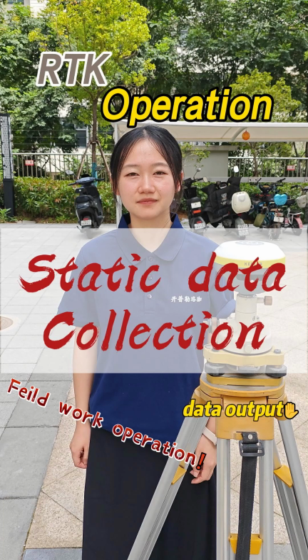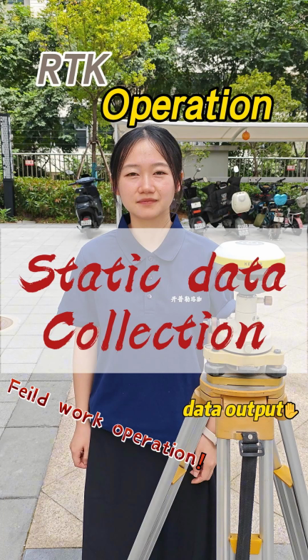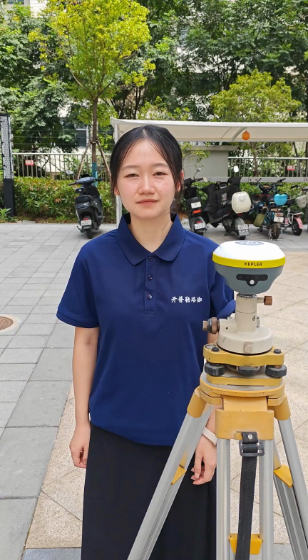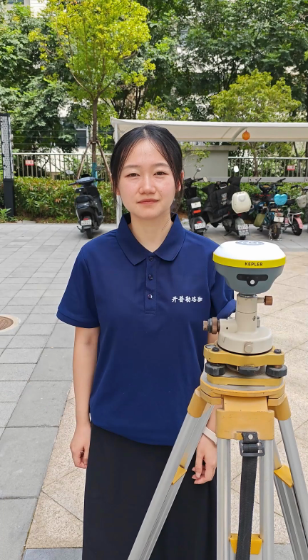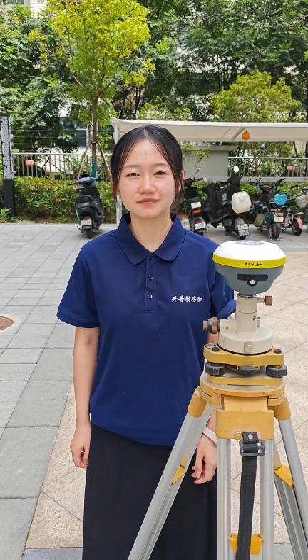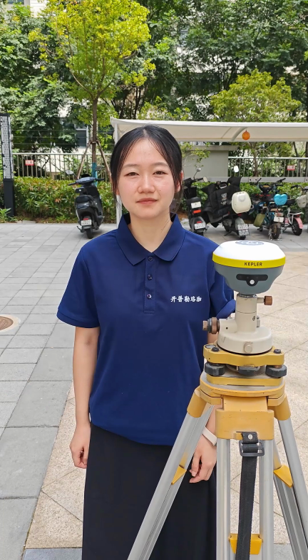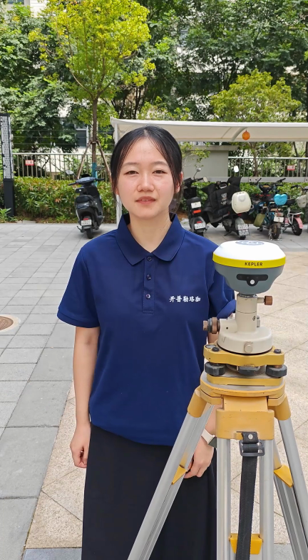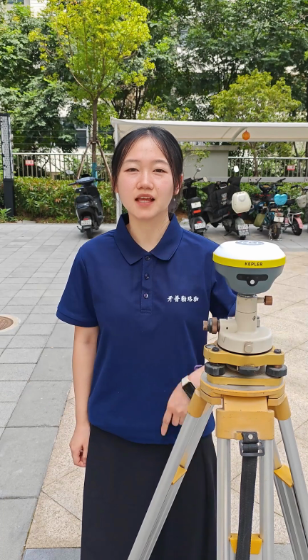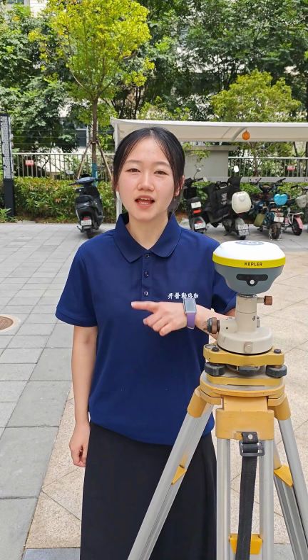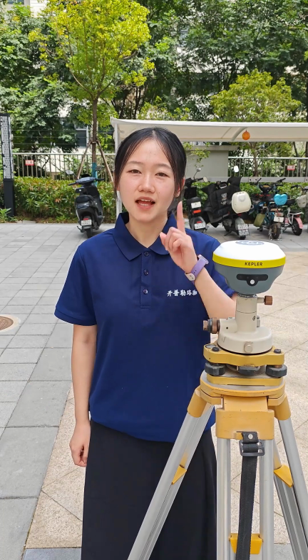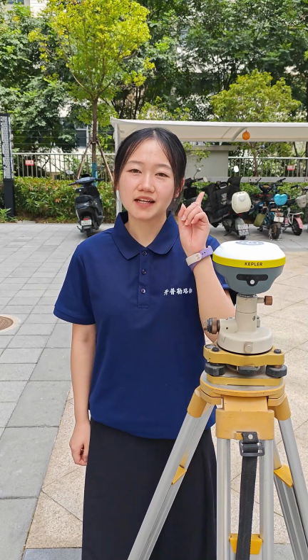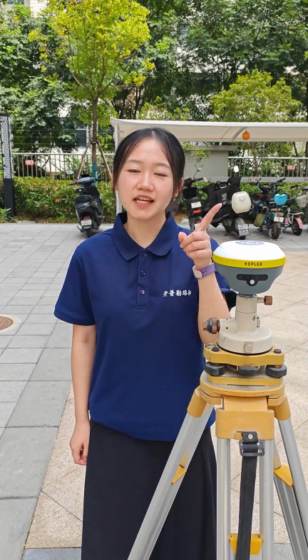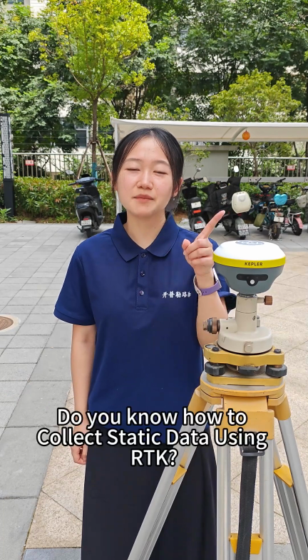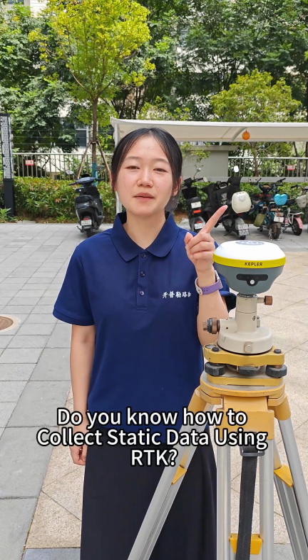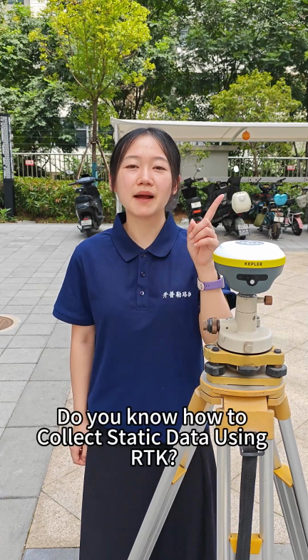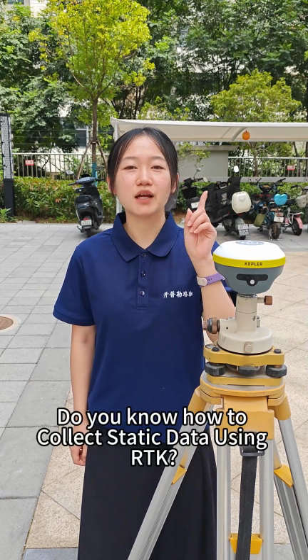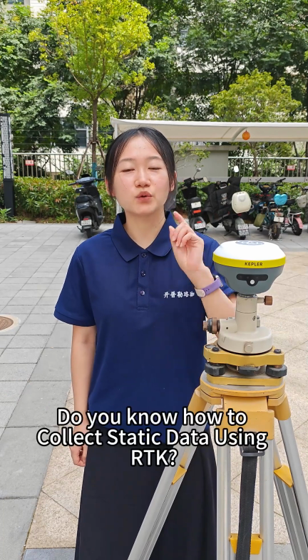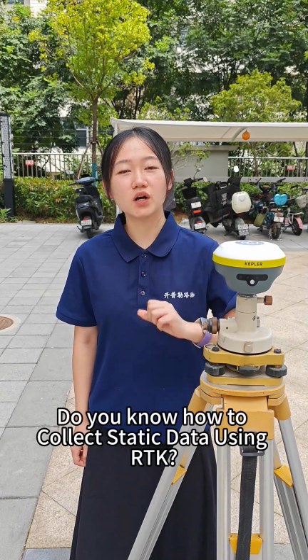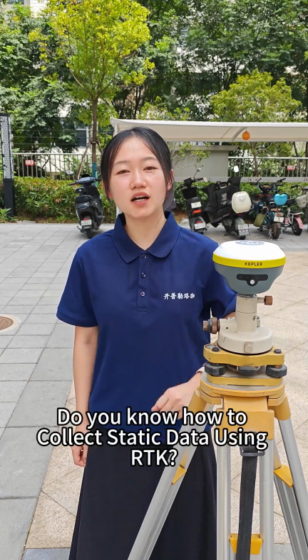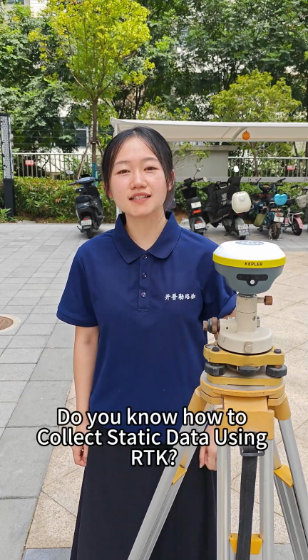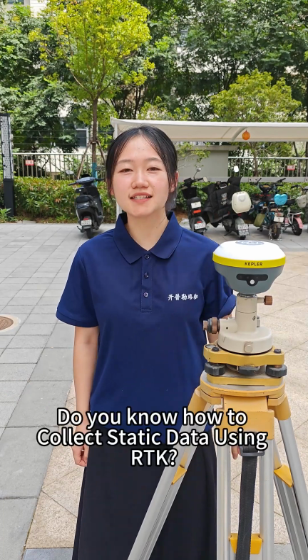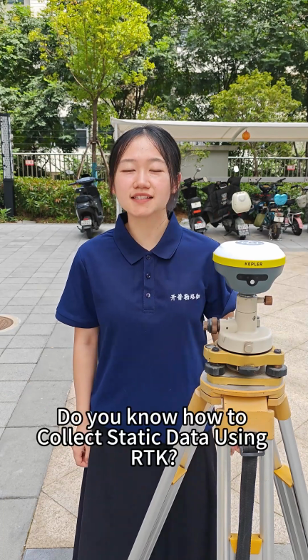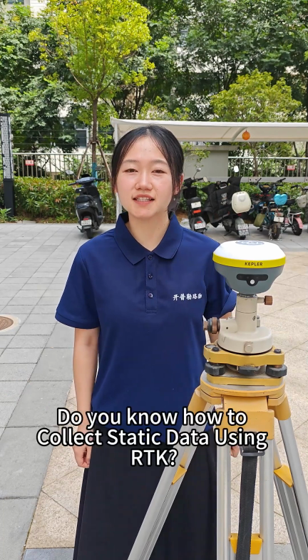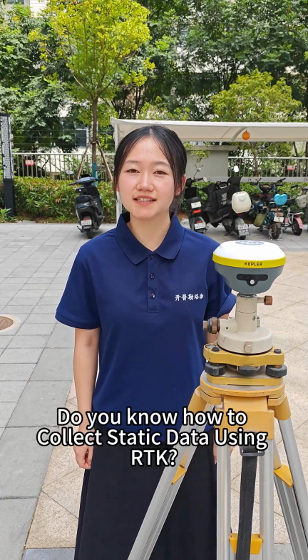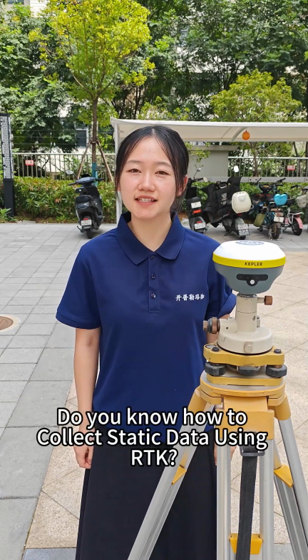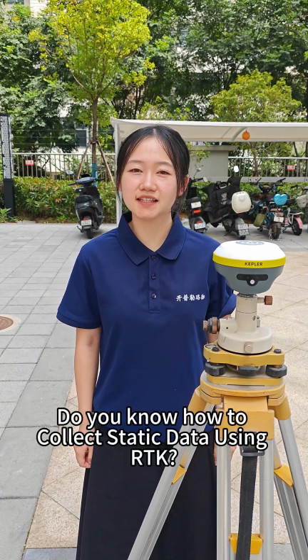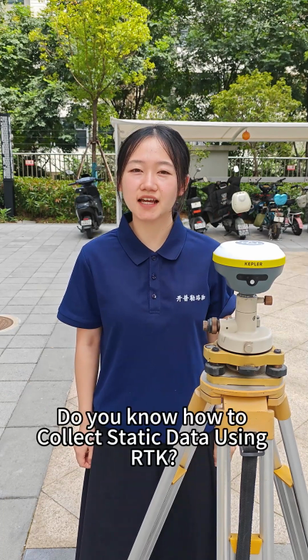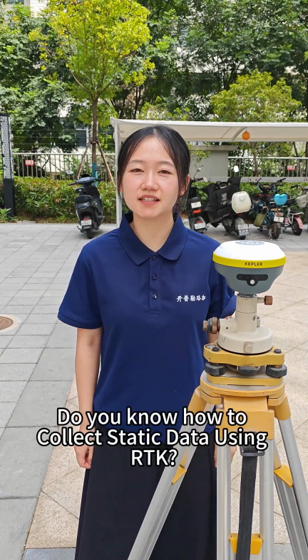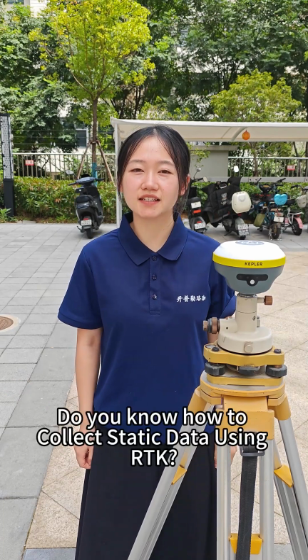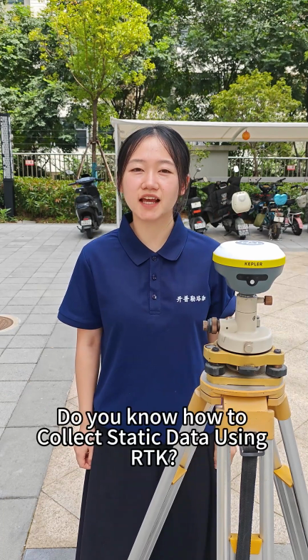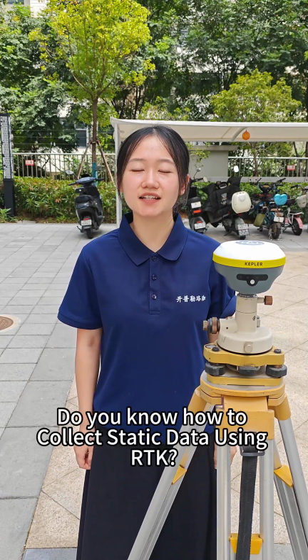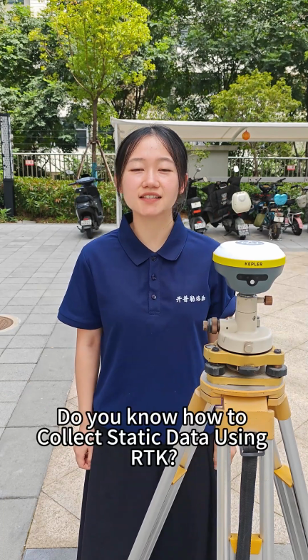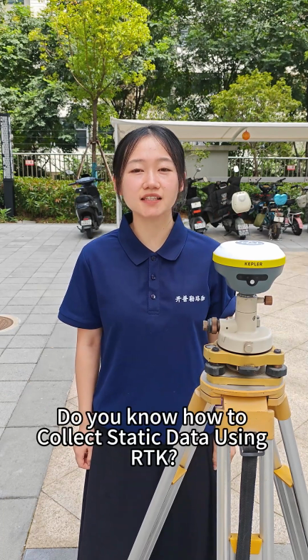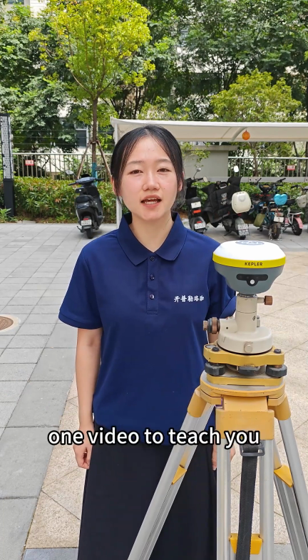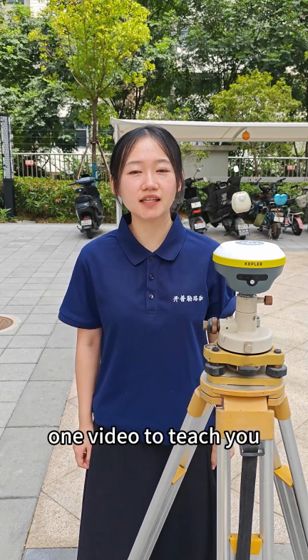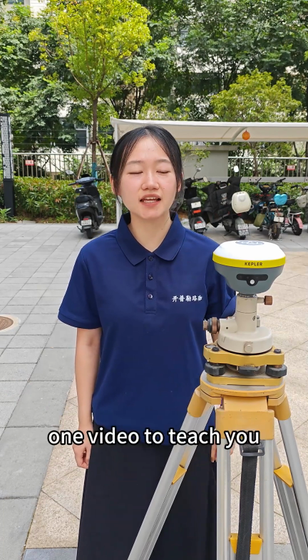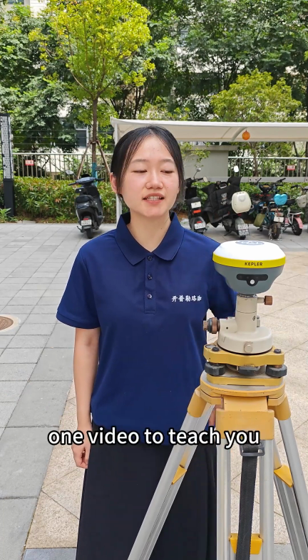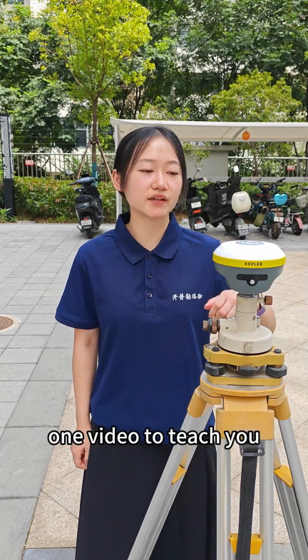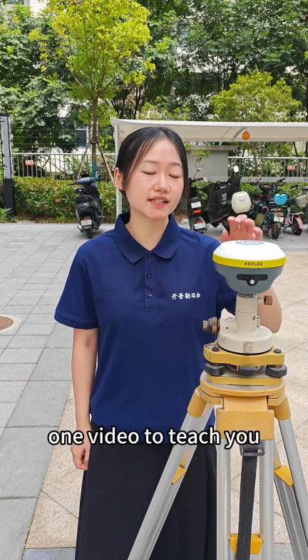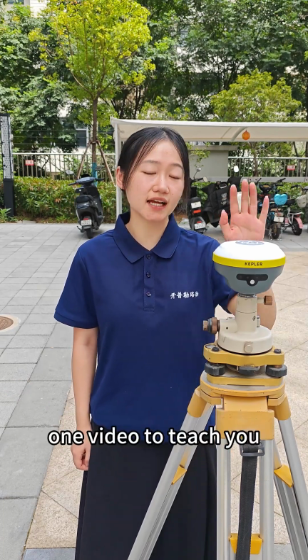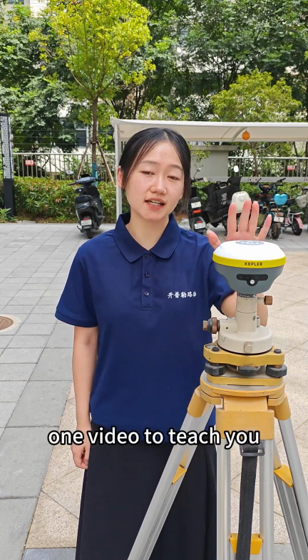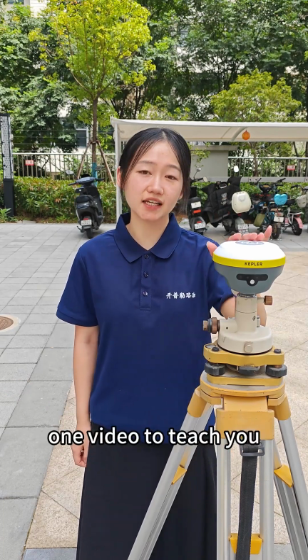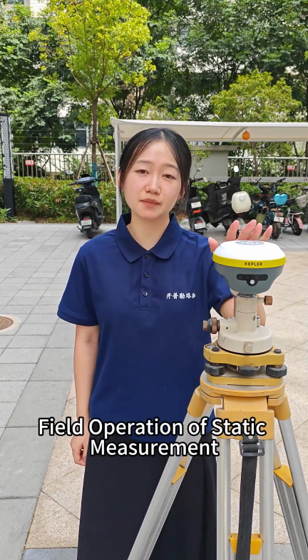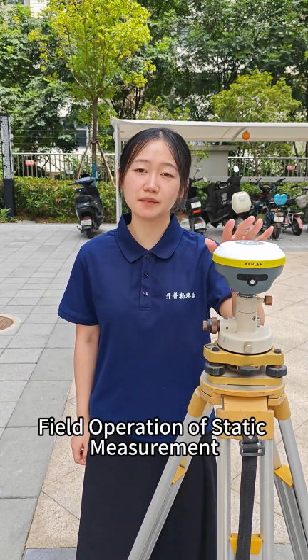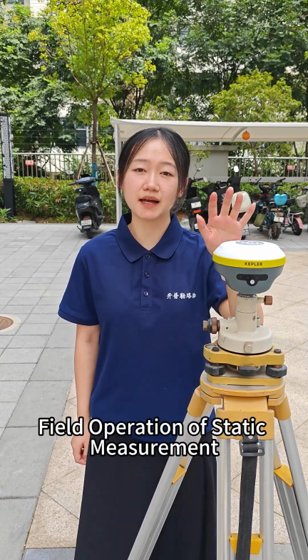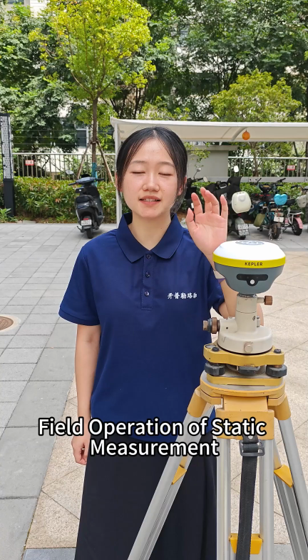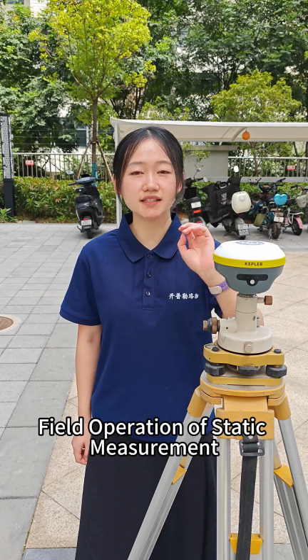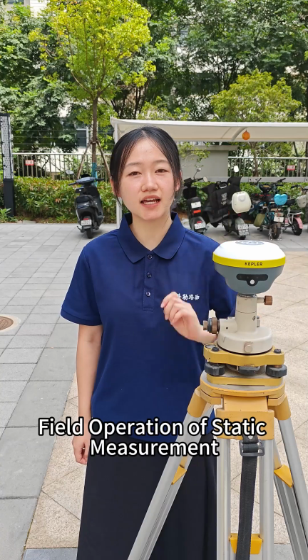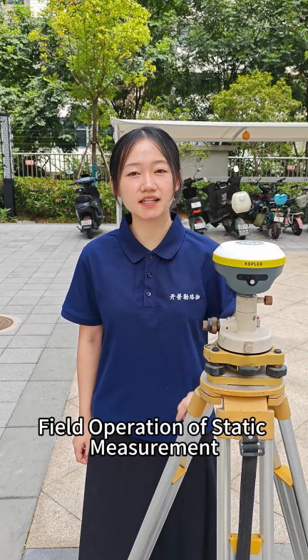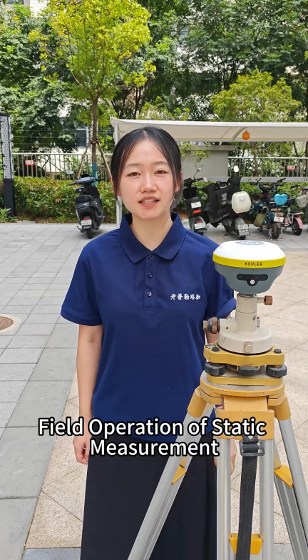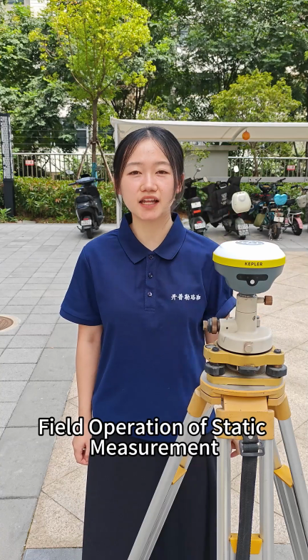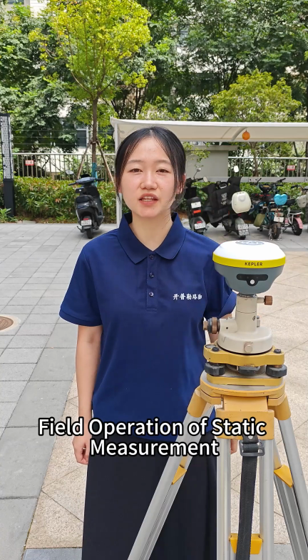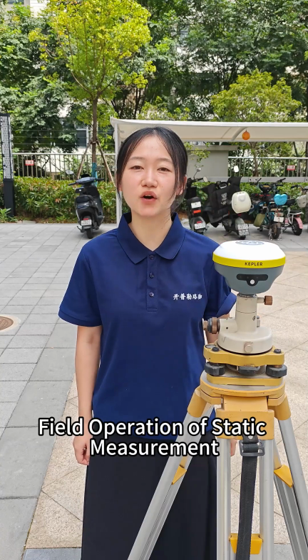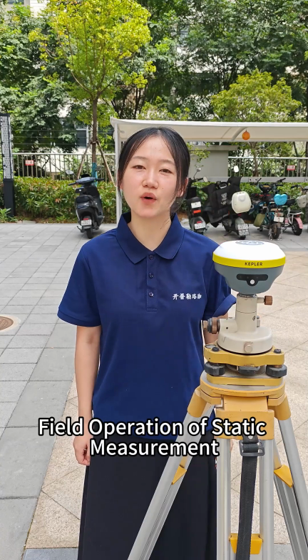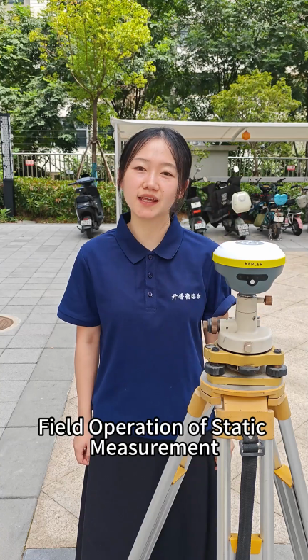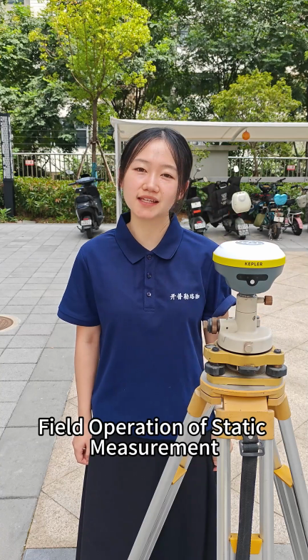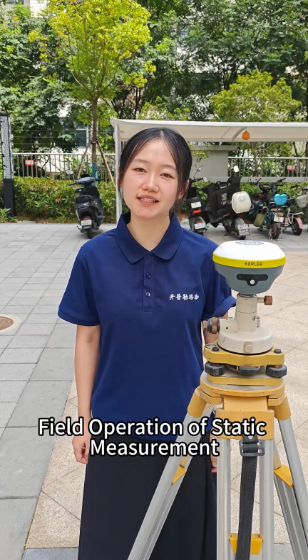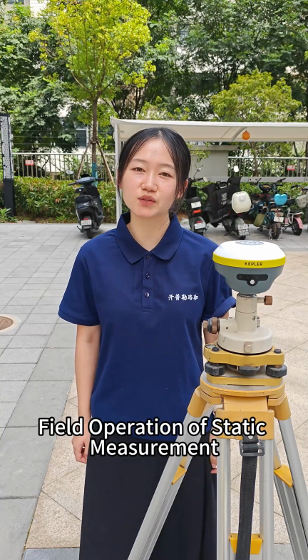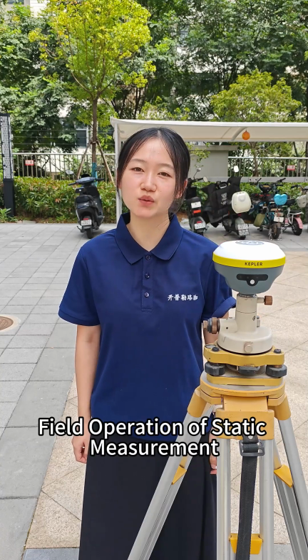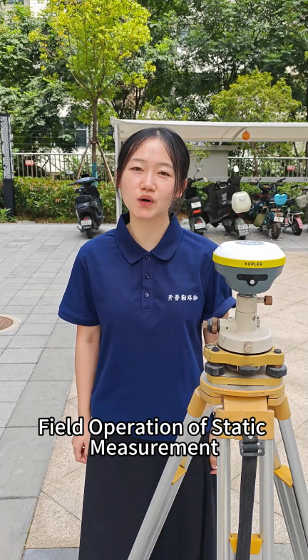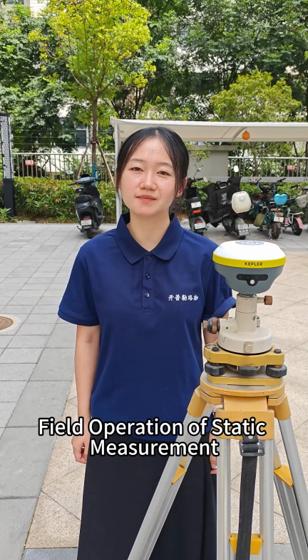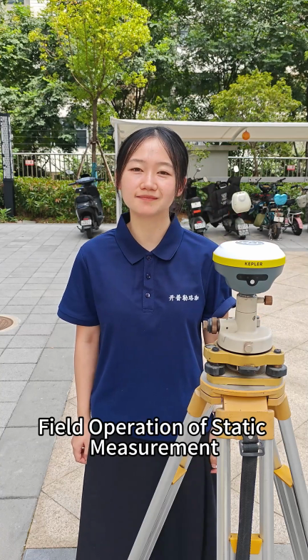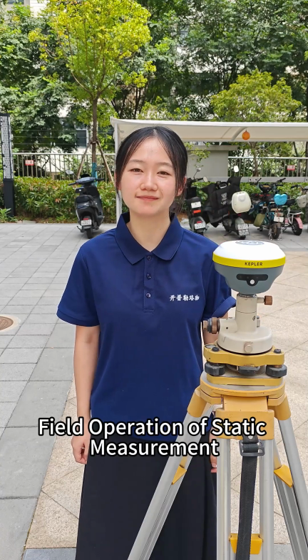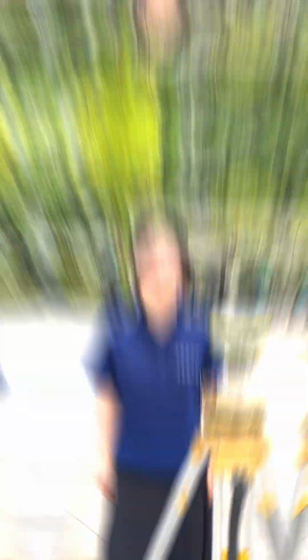Do you know how to collect static data using RTK? This video will teach you the field operations of static measurement.